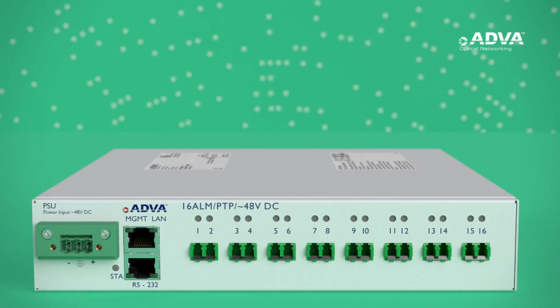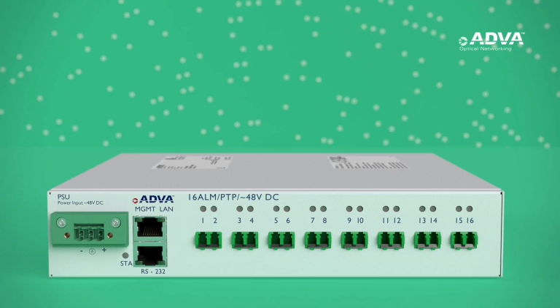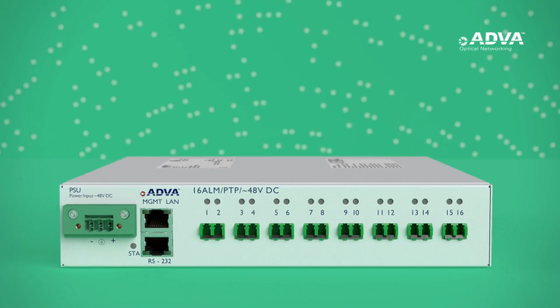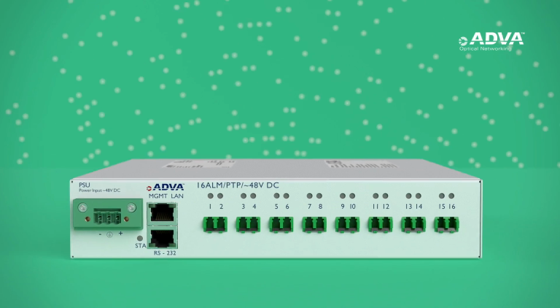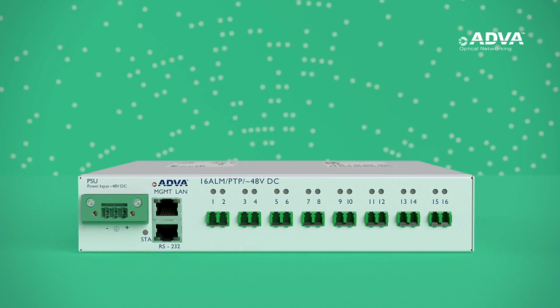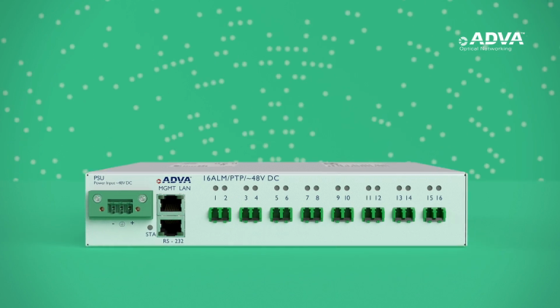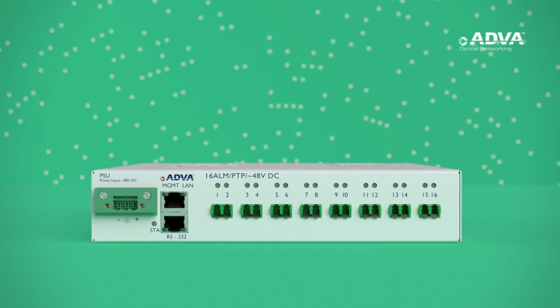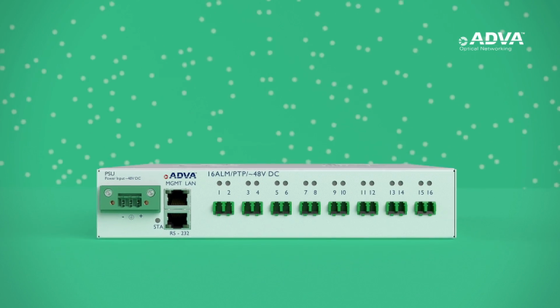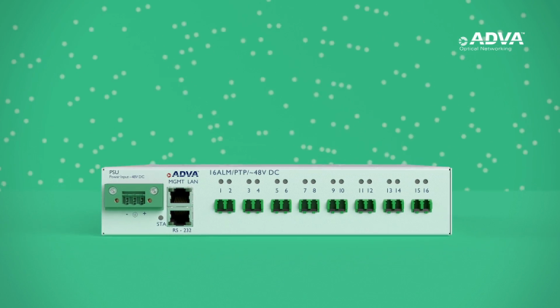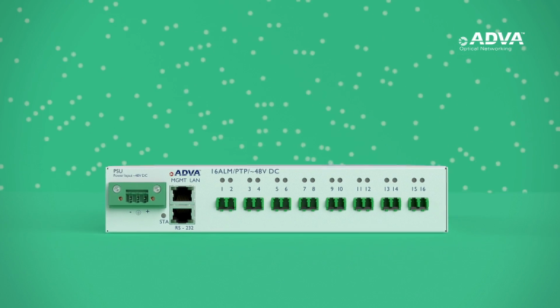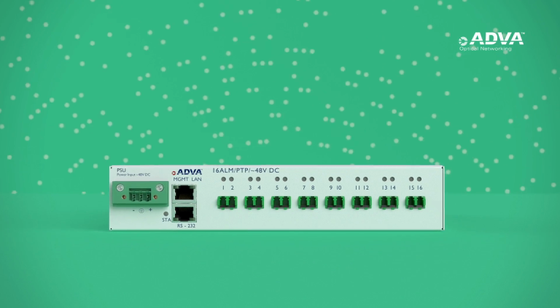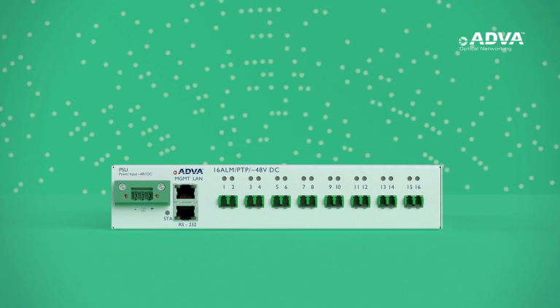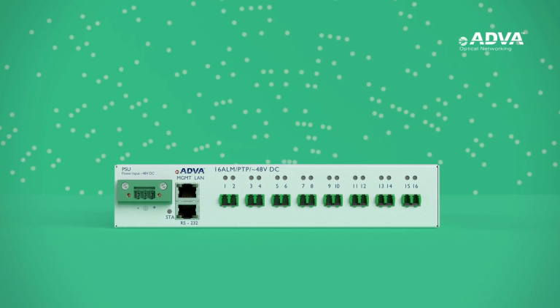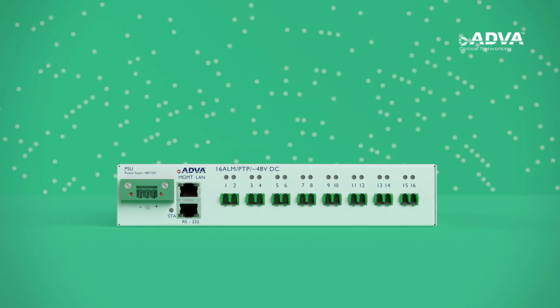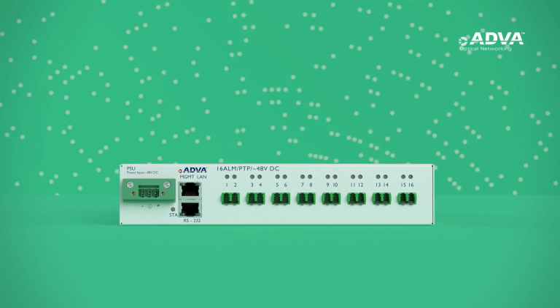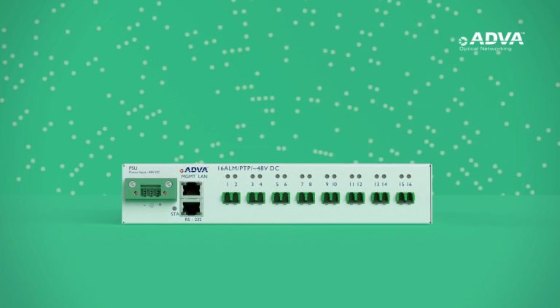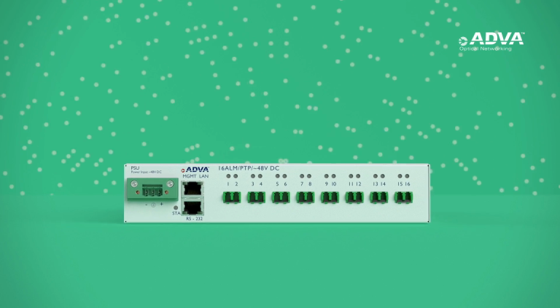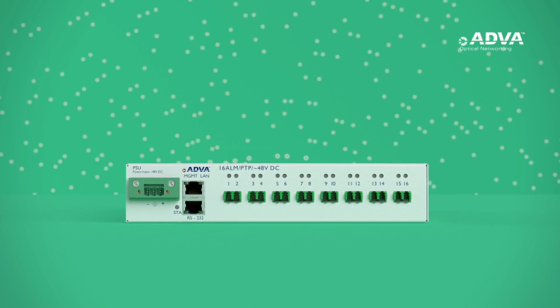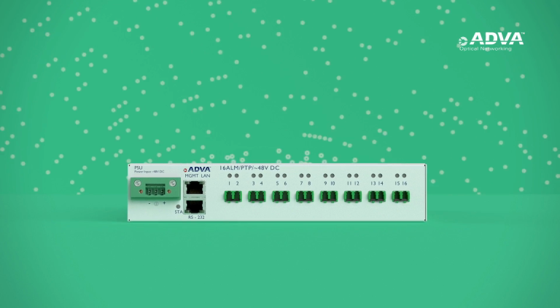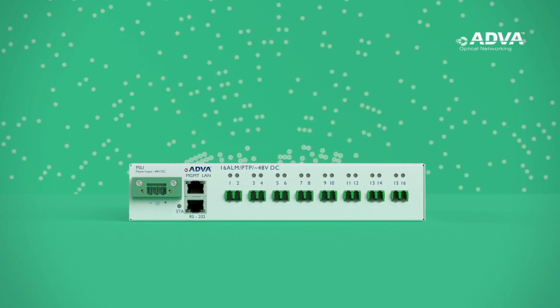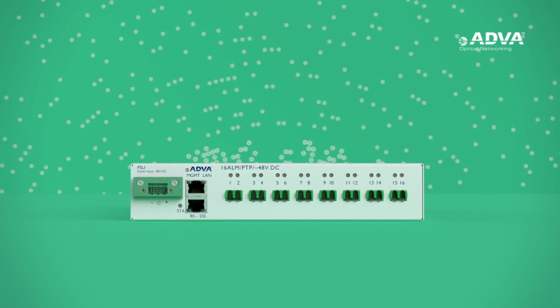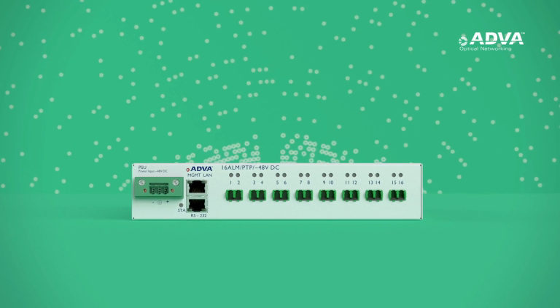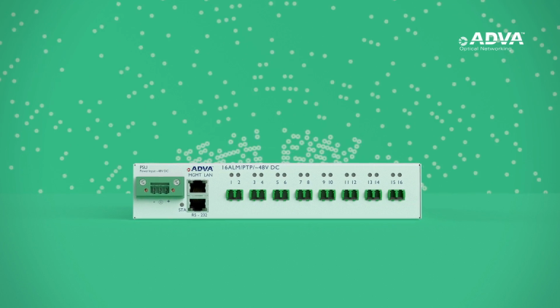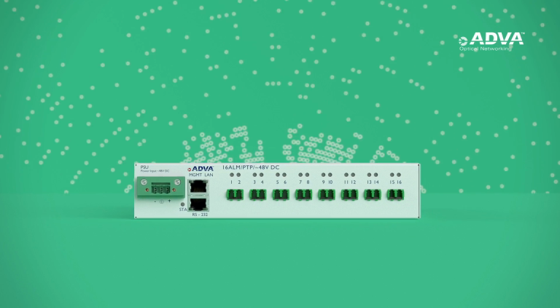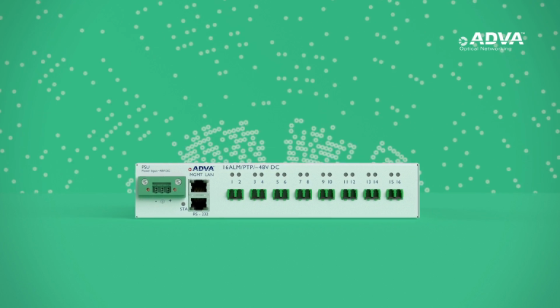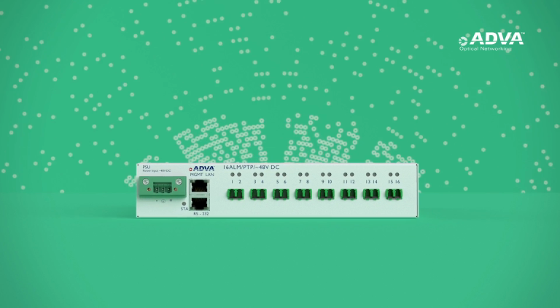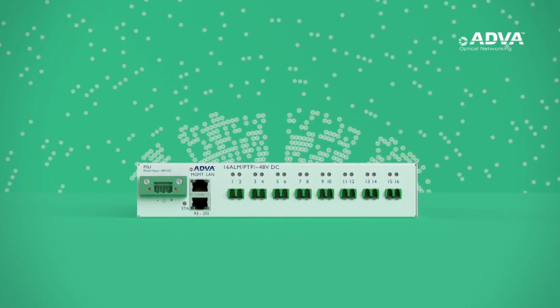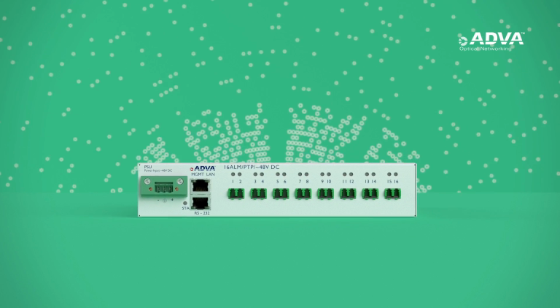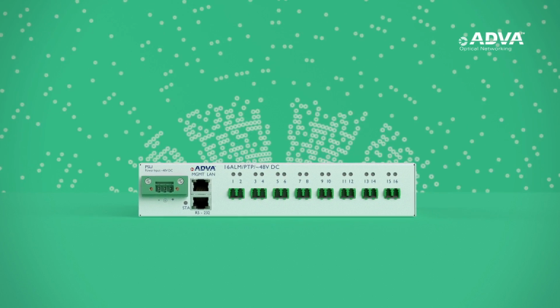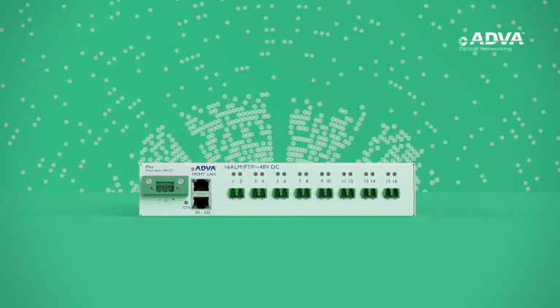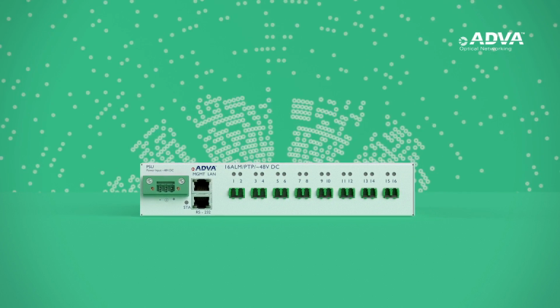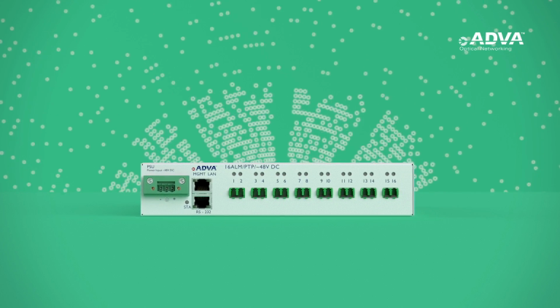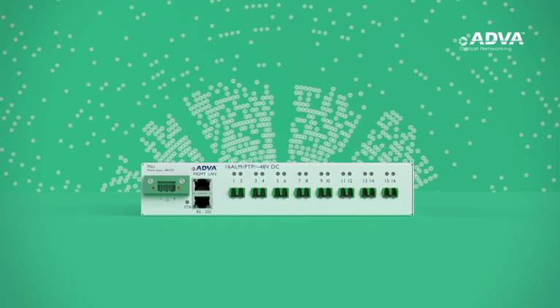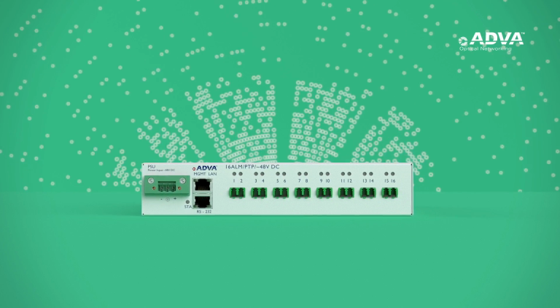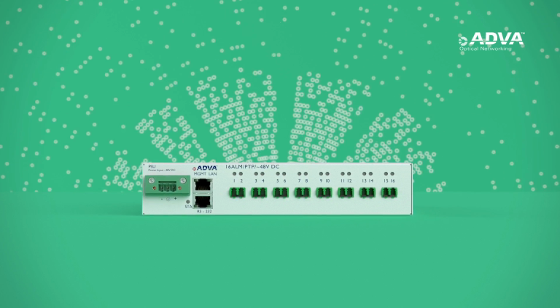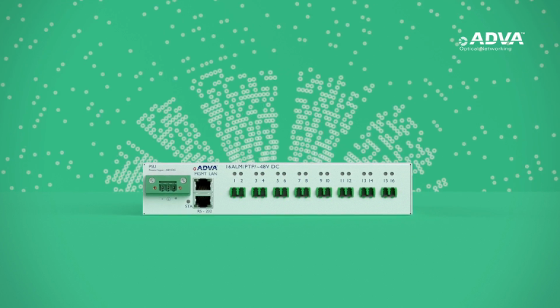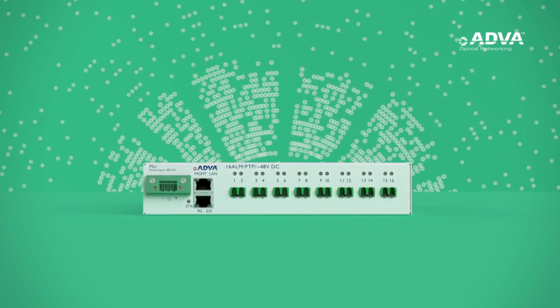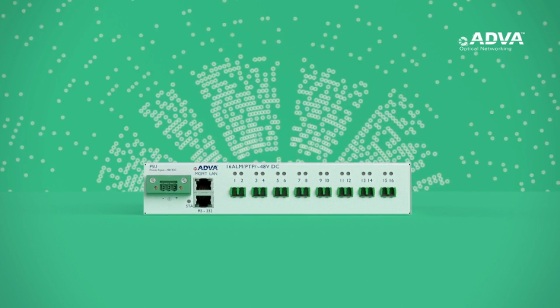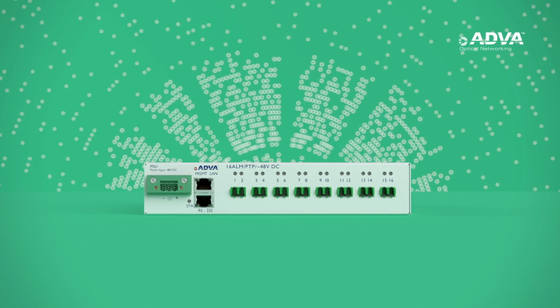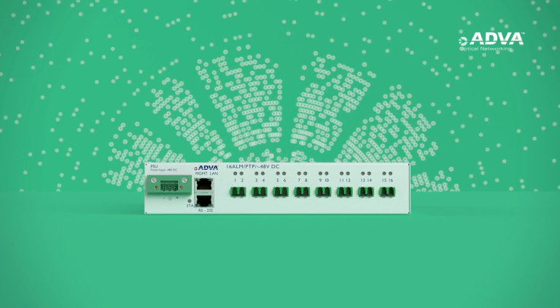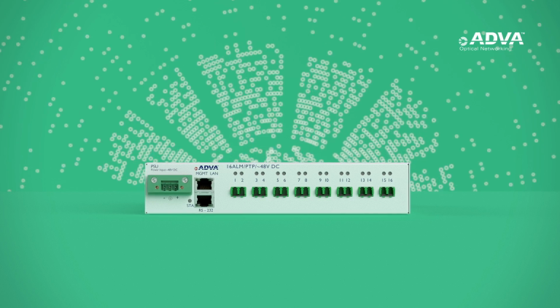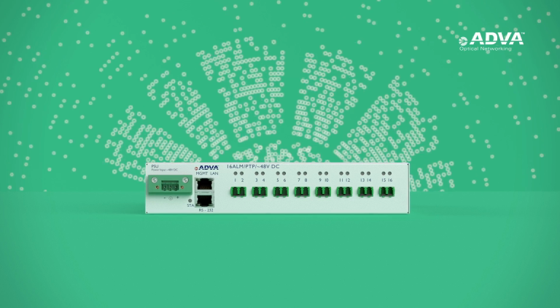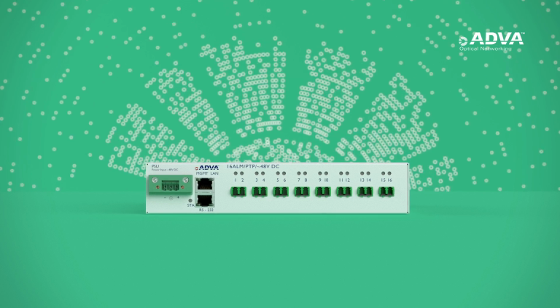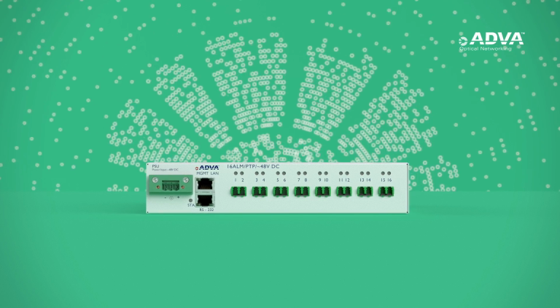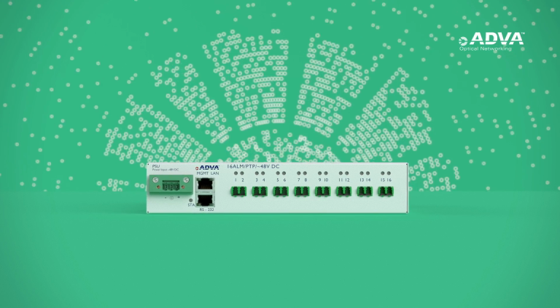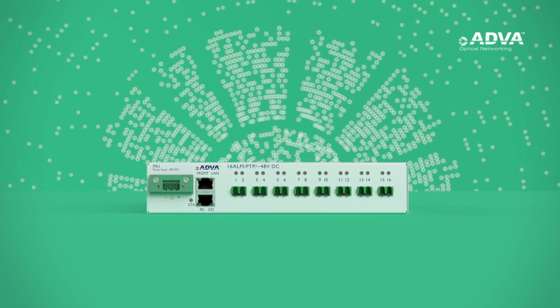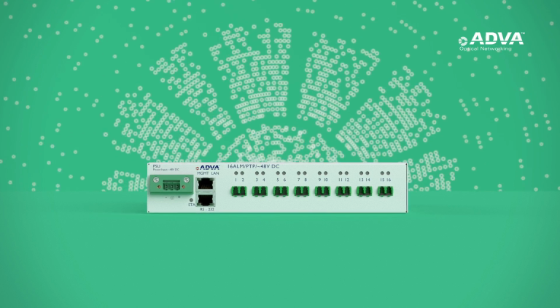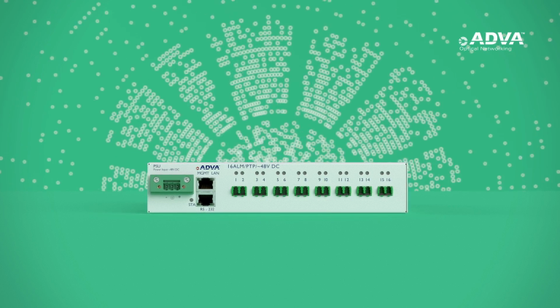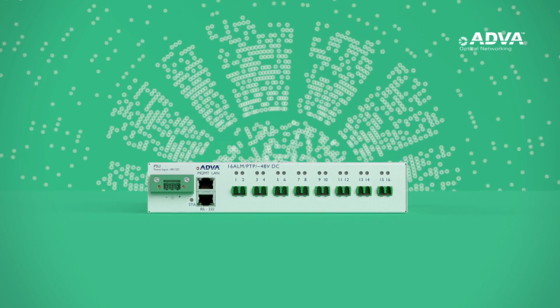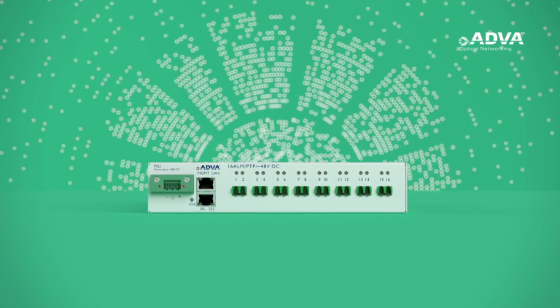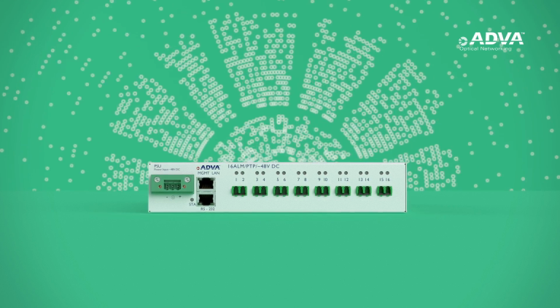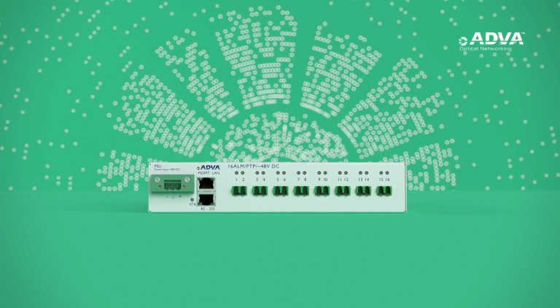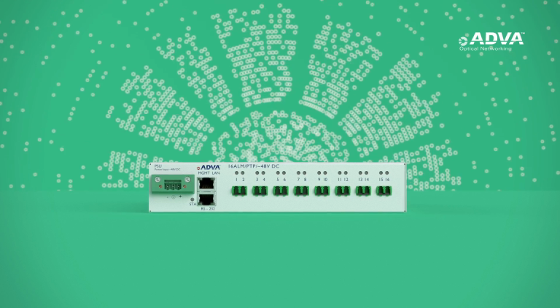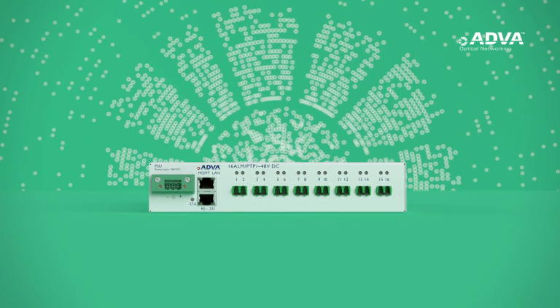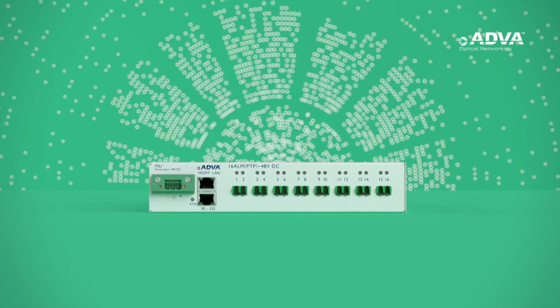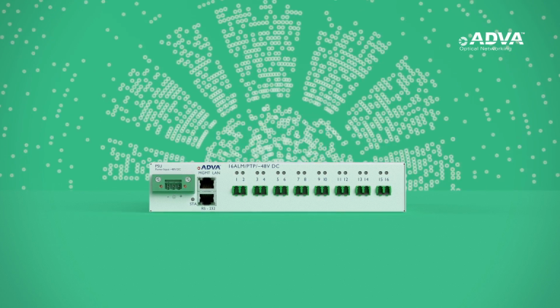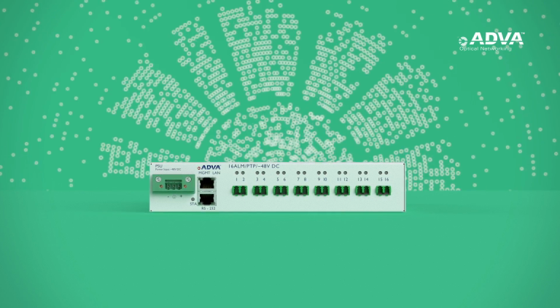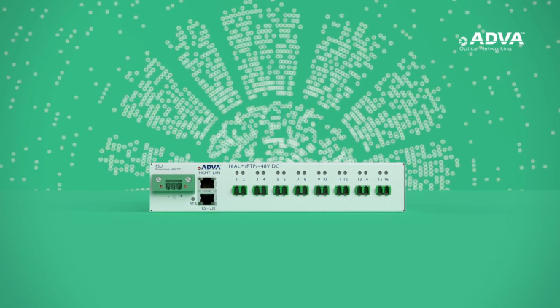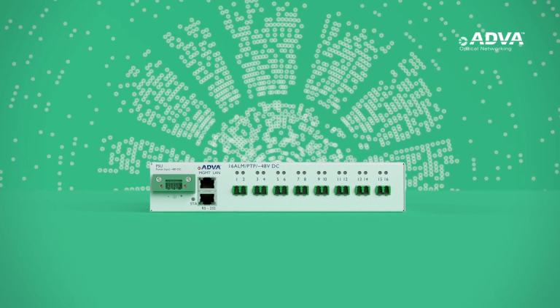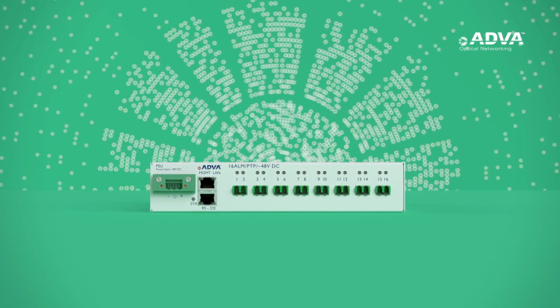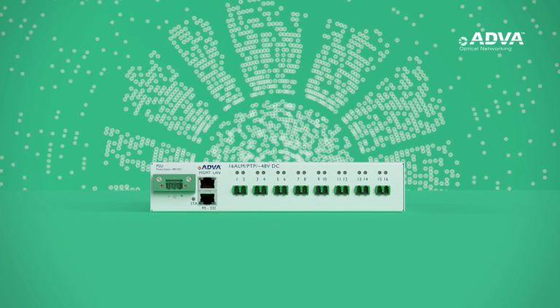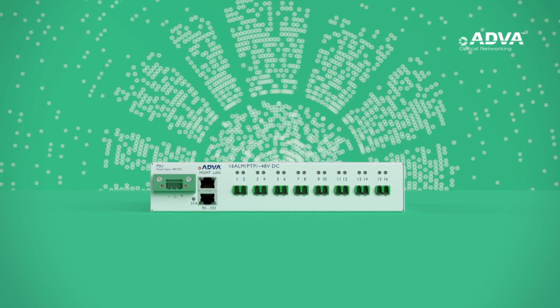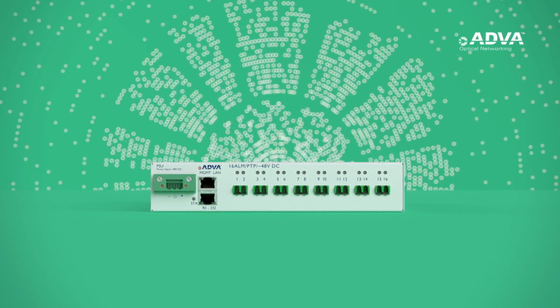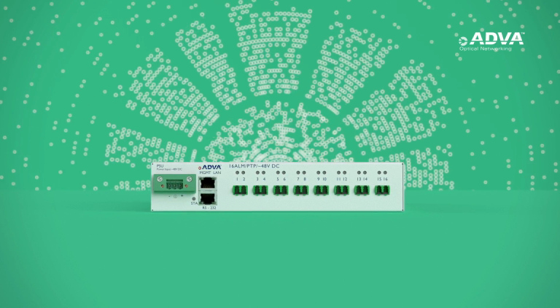Our FSP3000 Access Link Monitoring Solution — a new era of real-time fiber assurance — has arrived.